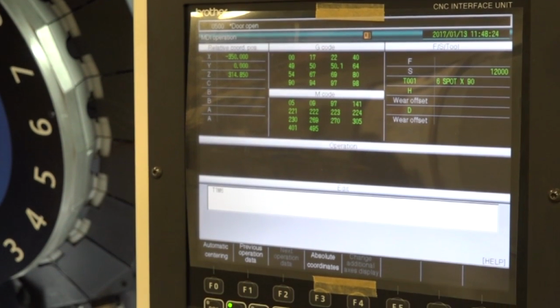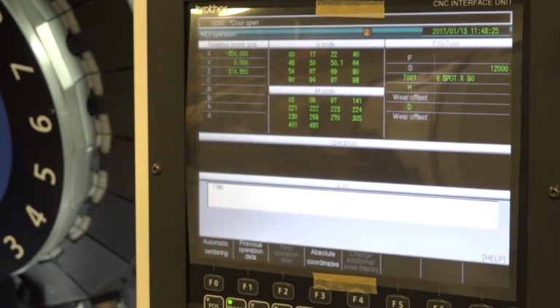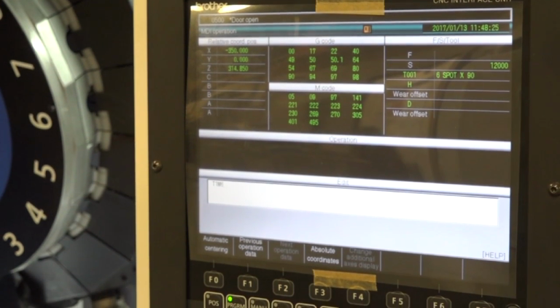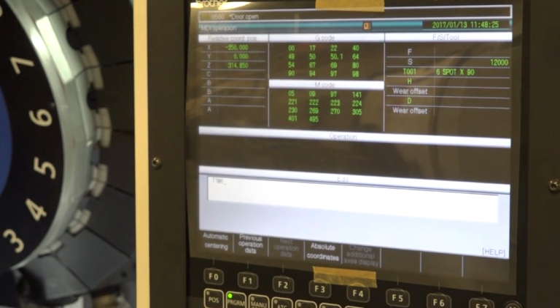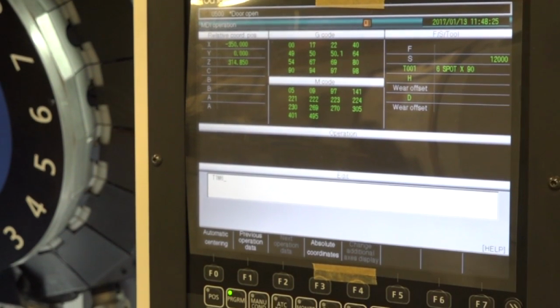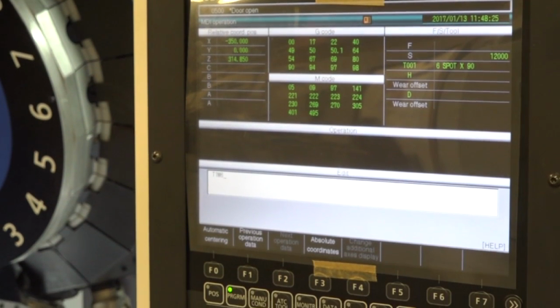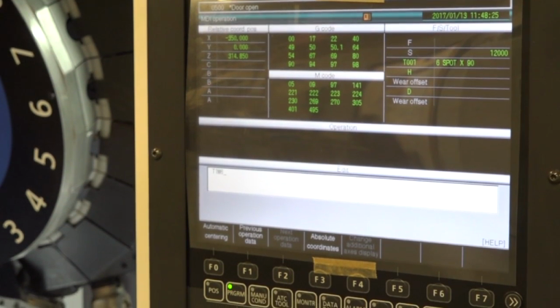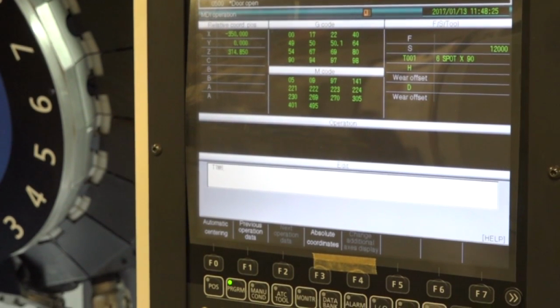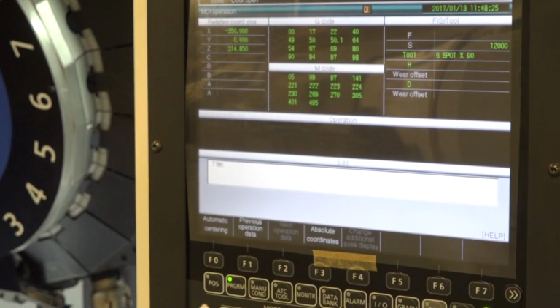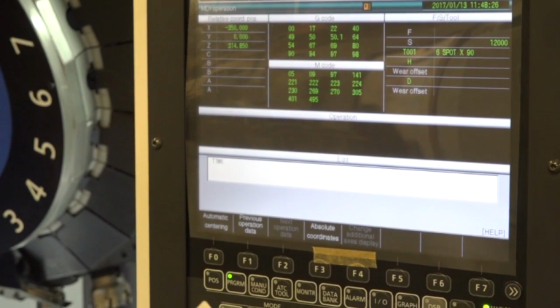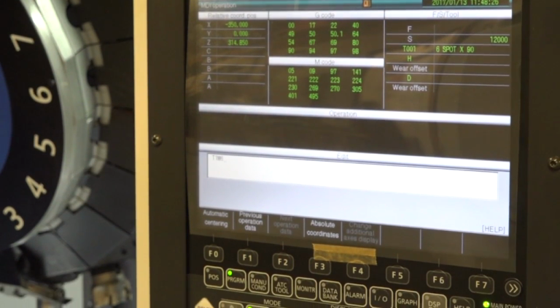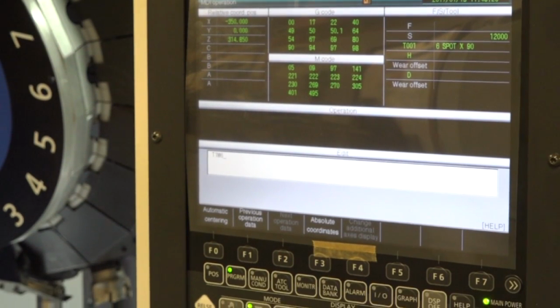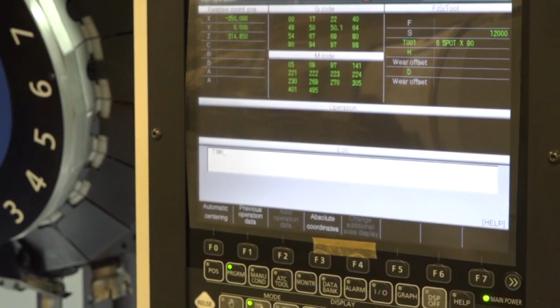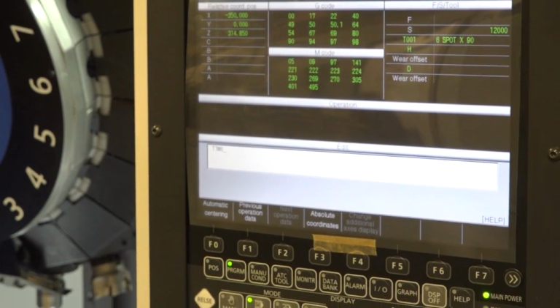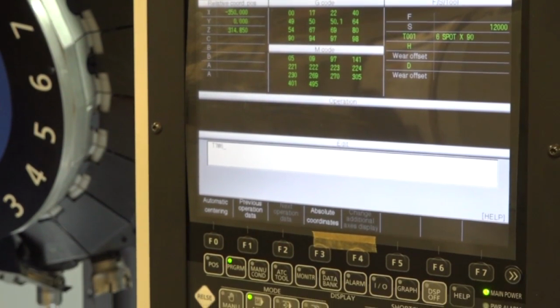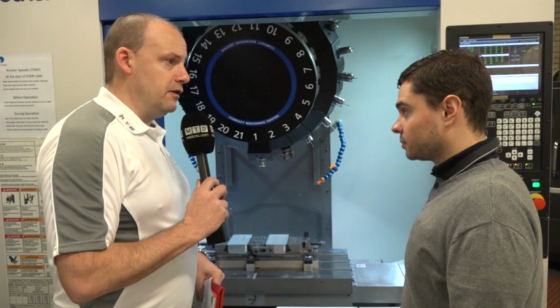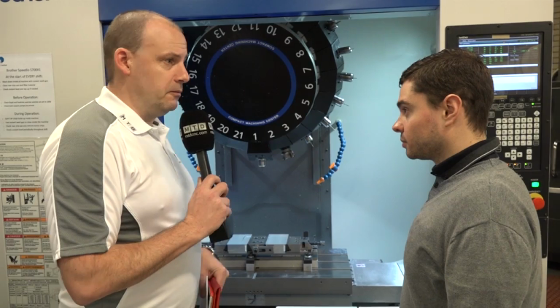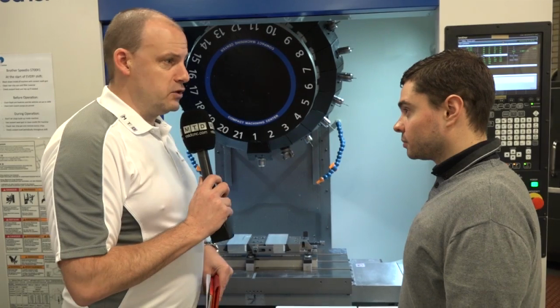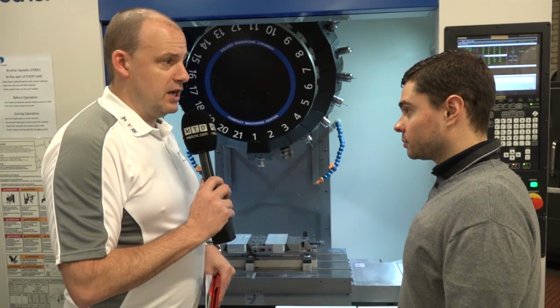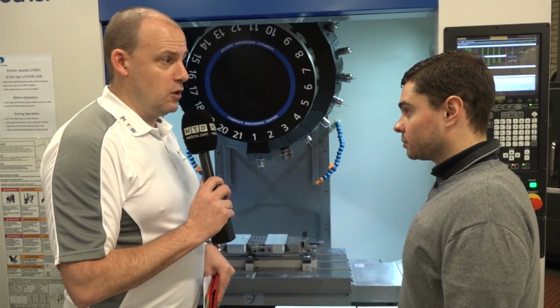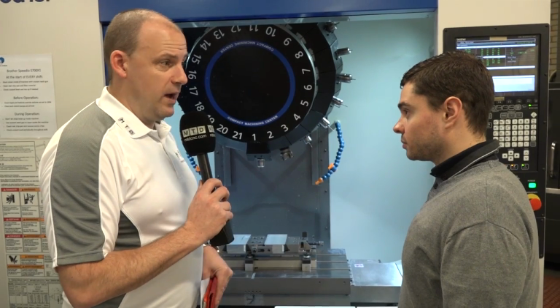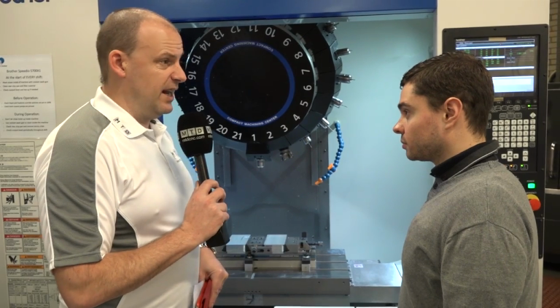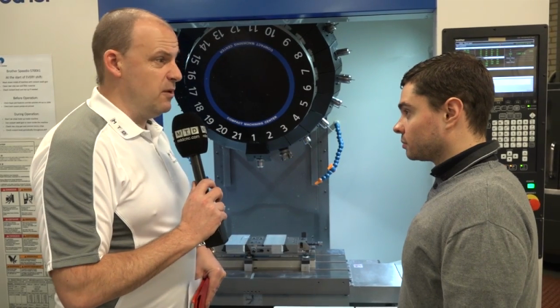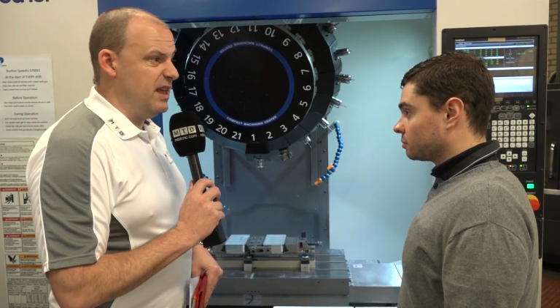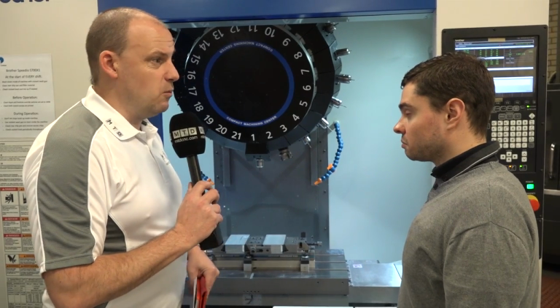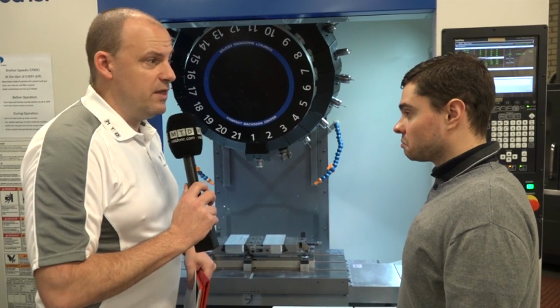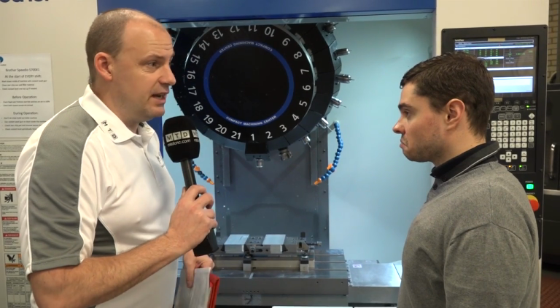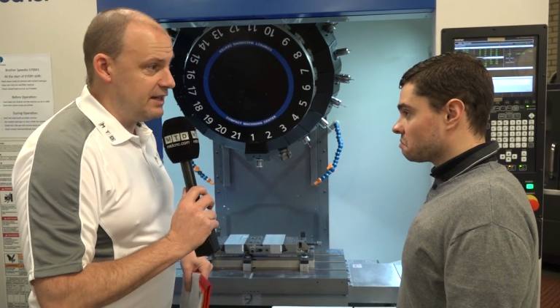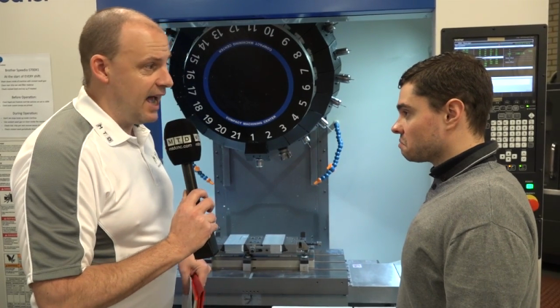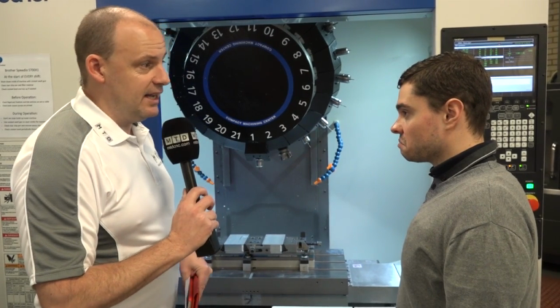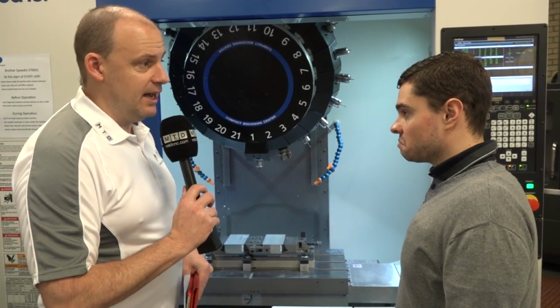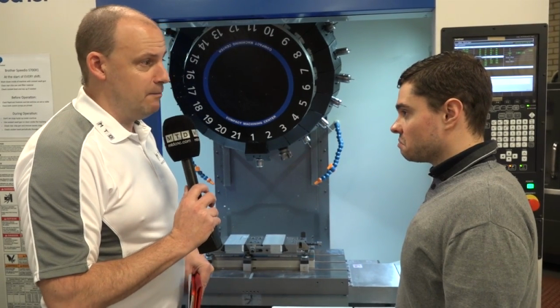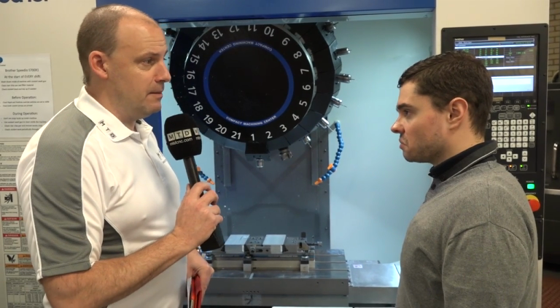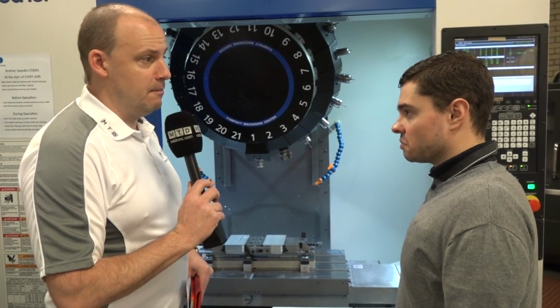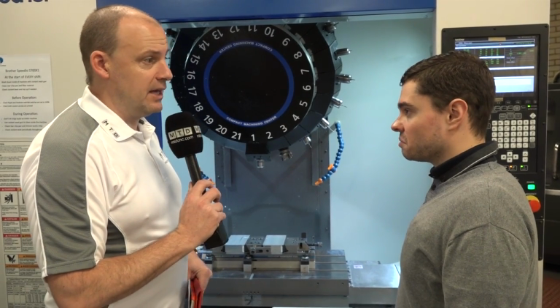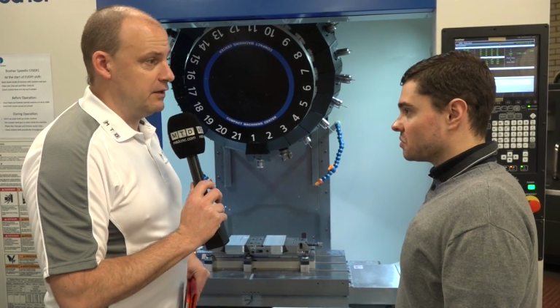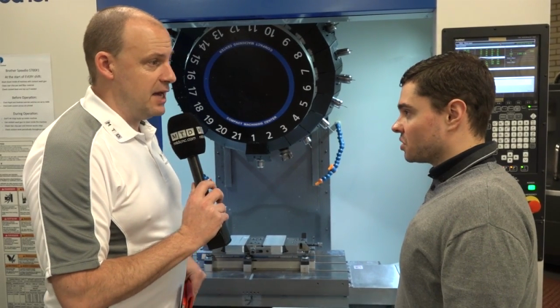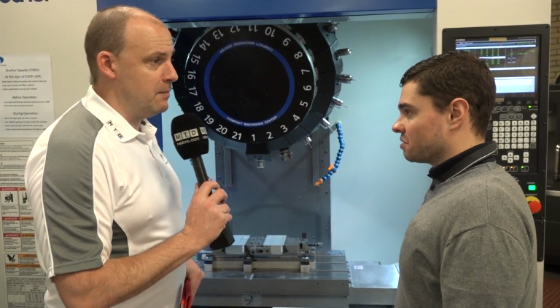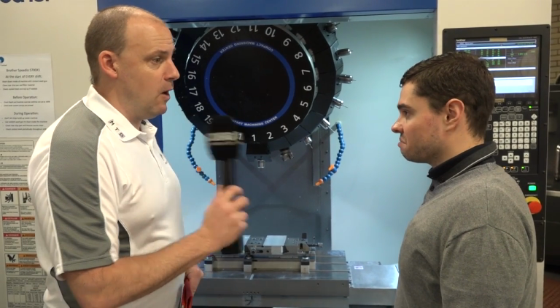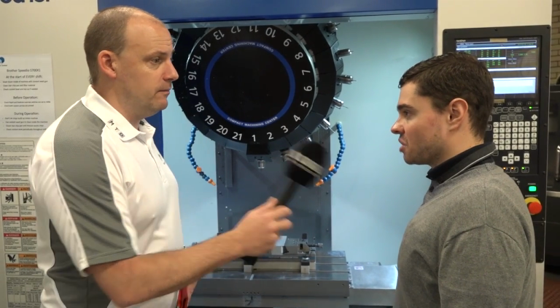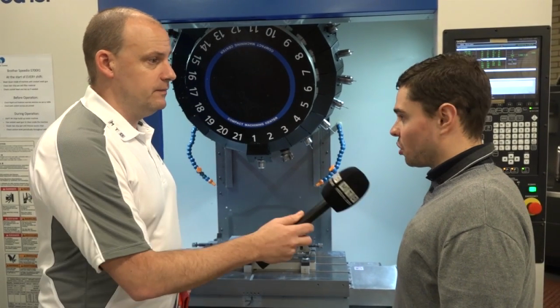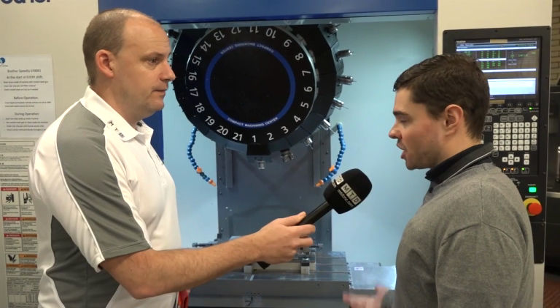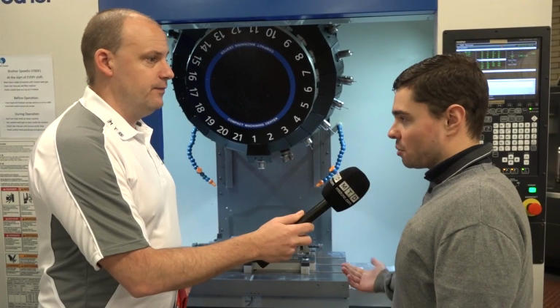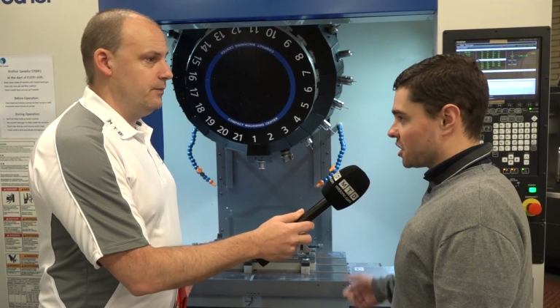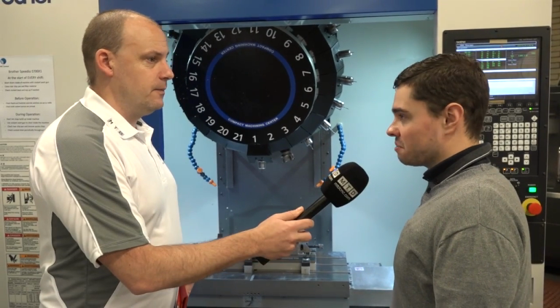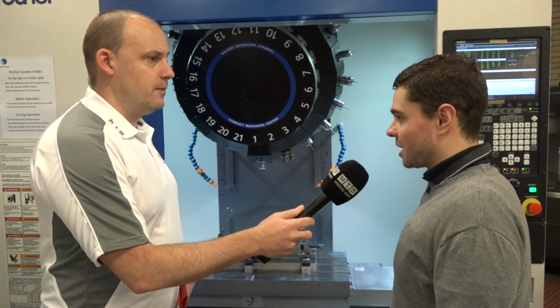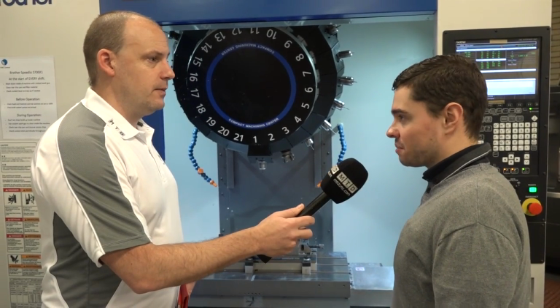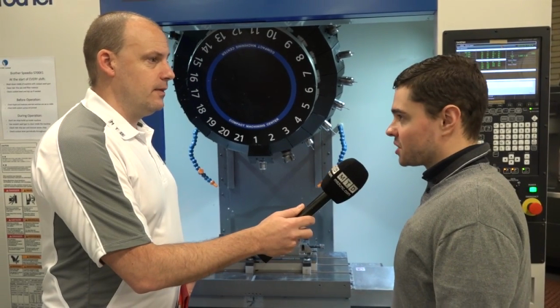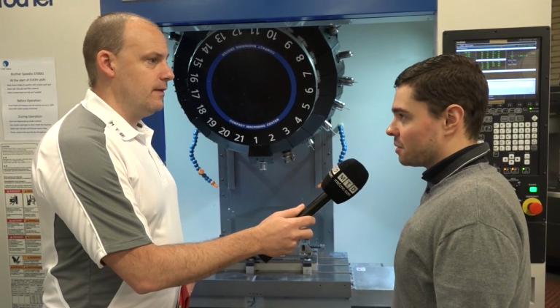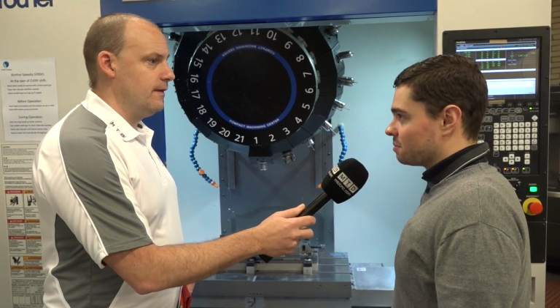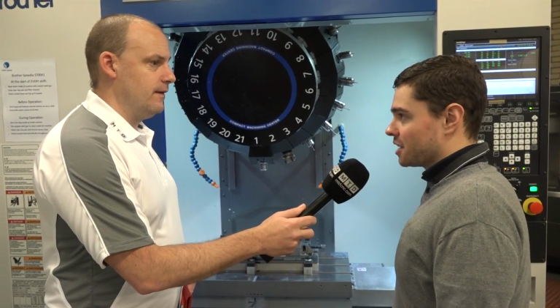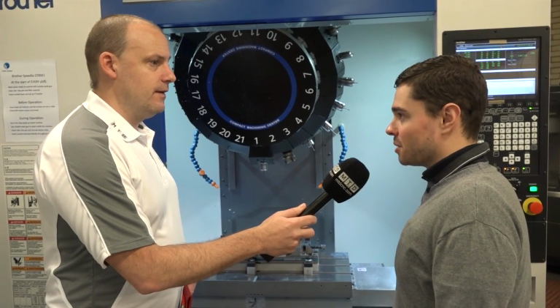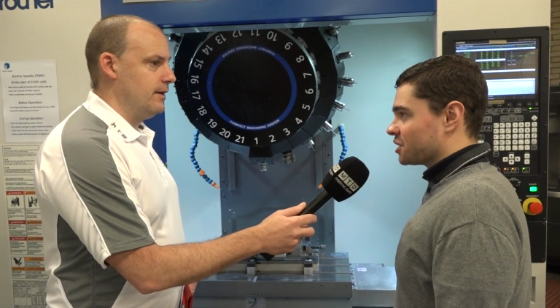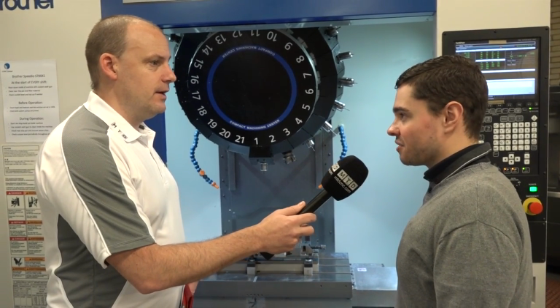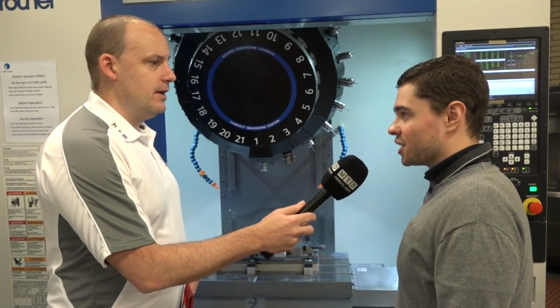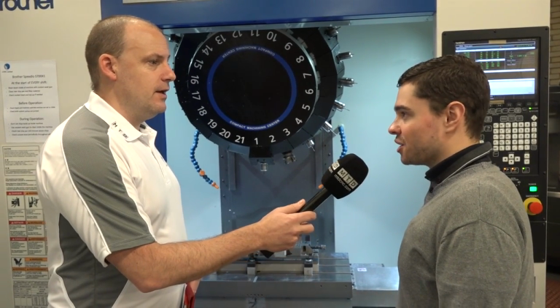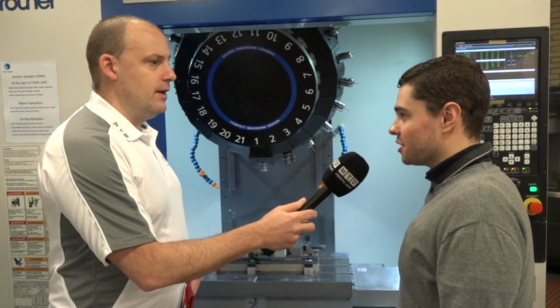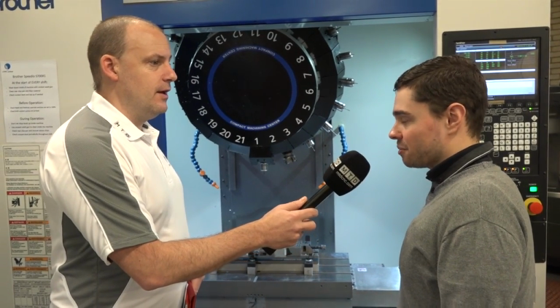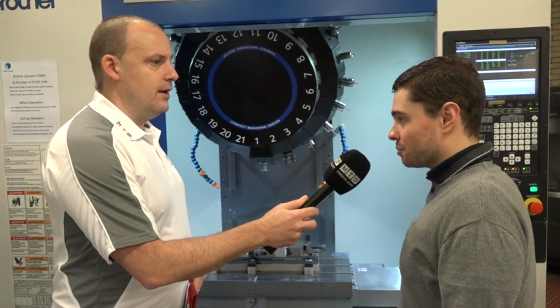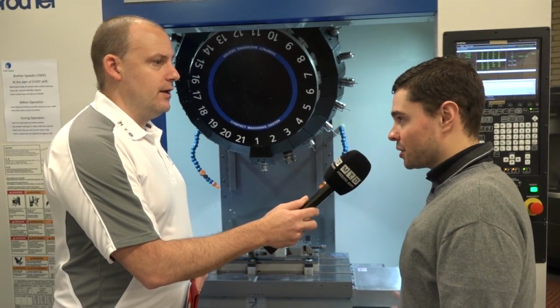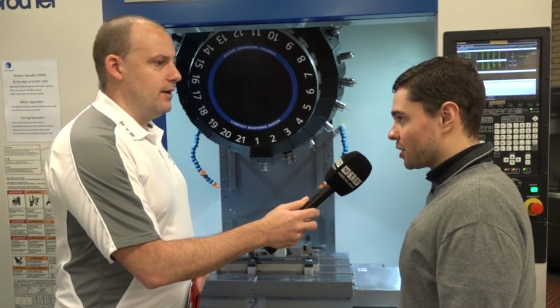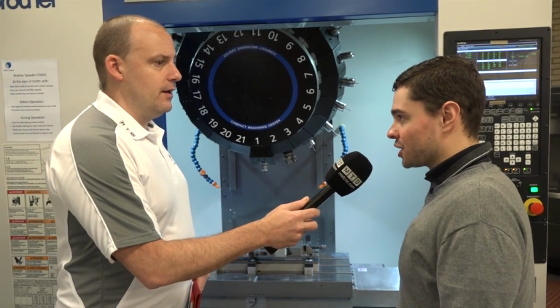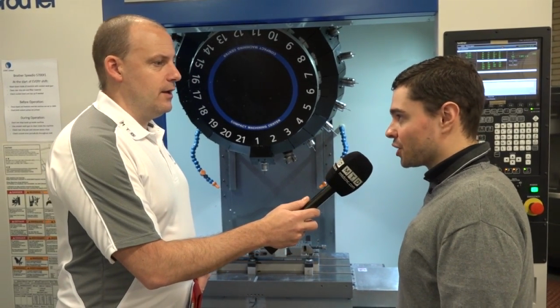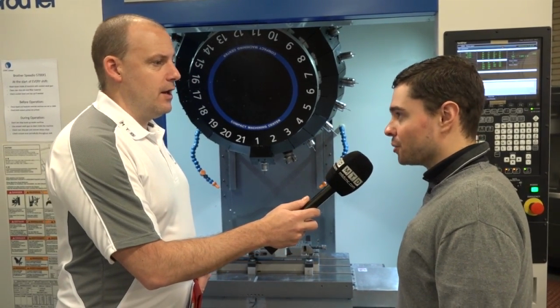So you could get your old programs into this machine quickly within a day and be making the same part? Oh yeah, within about 10 minutes of editing and then we're ready to go.